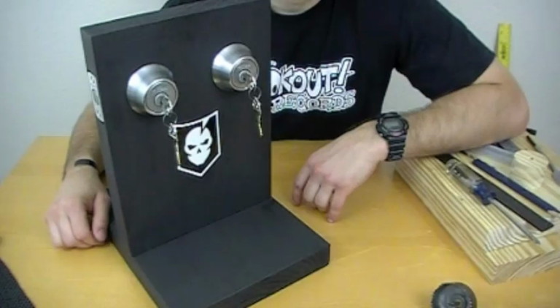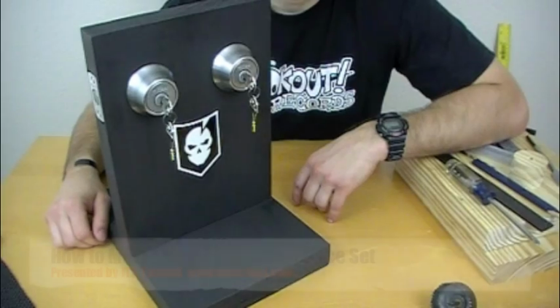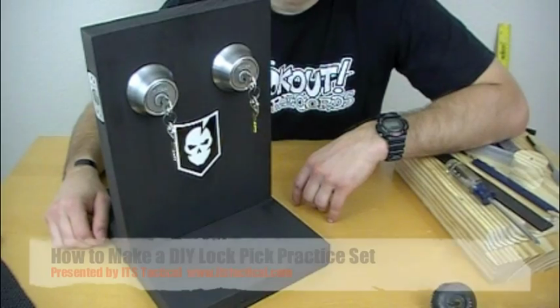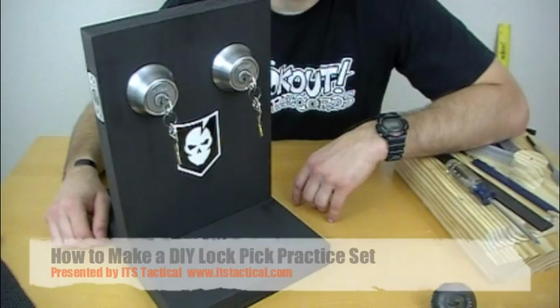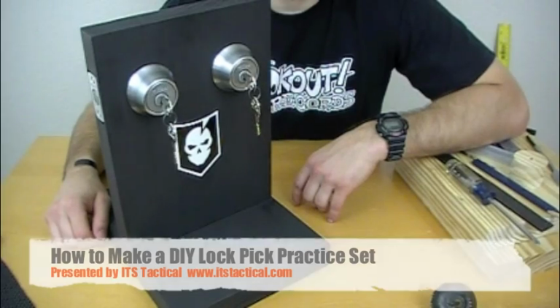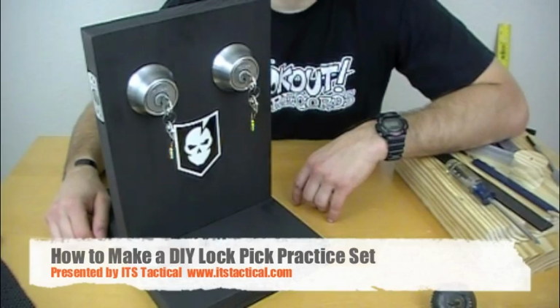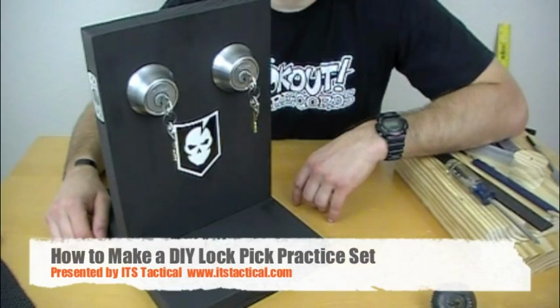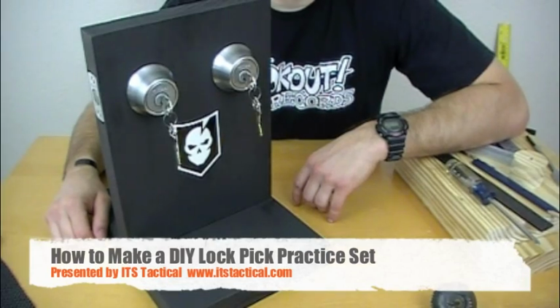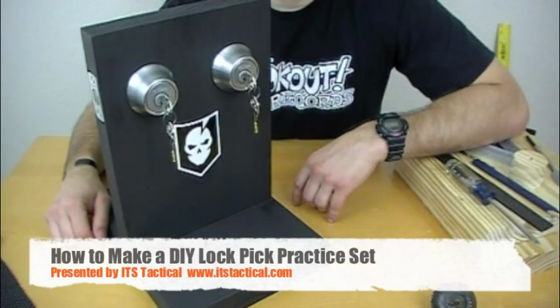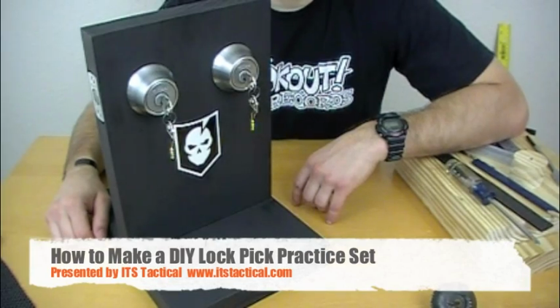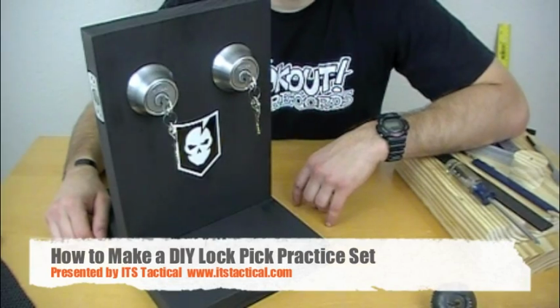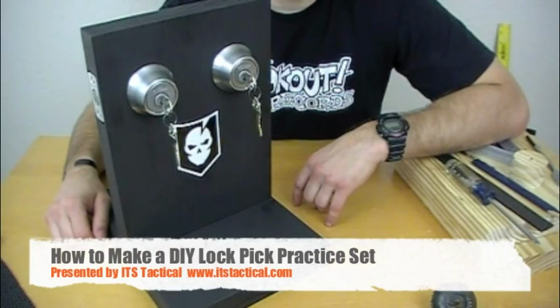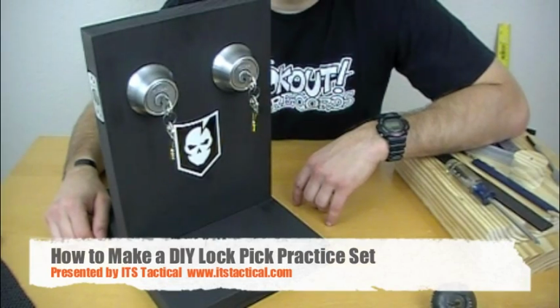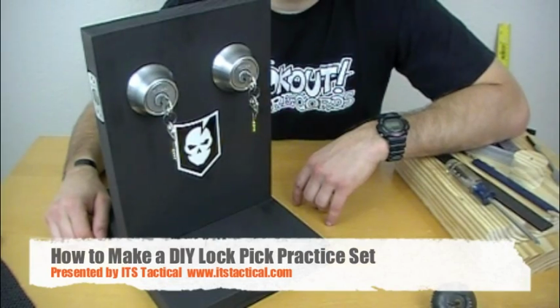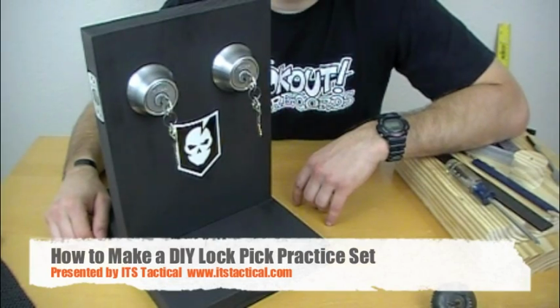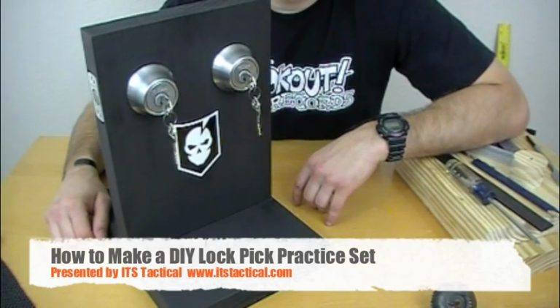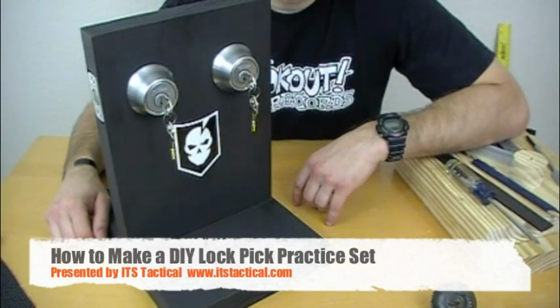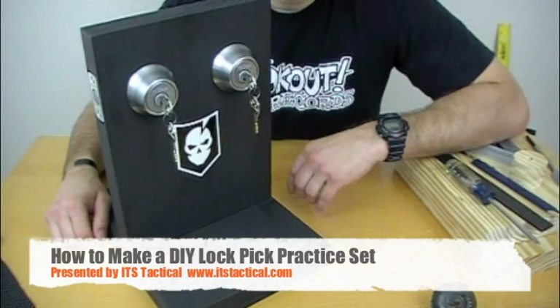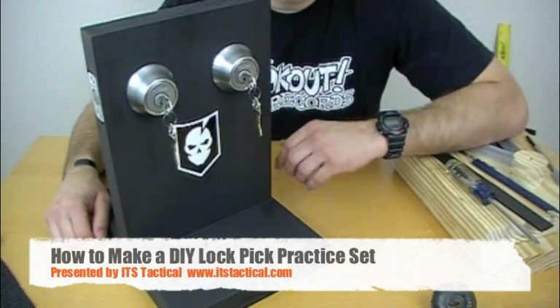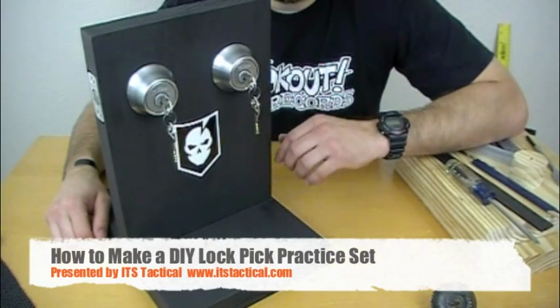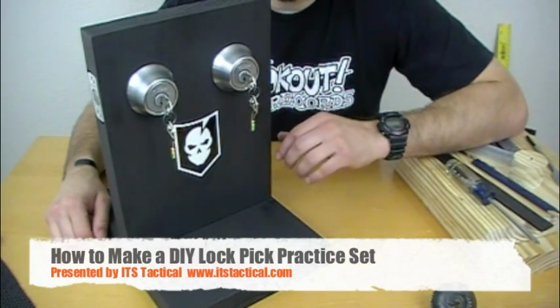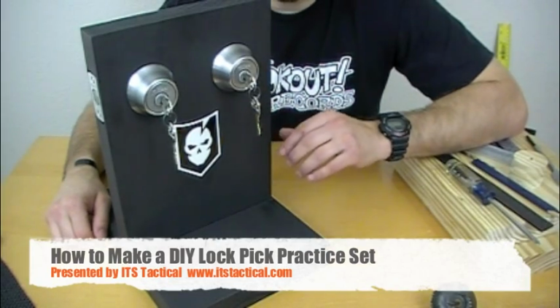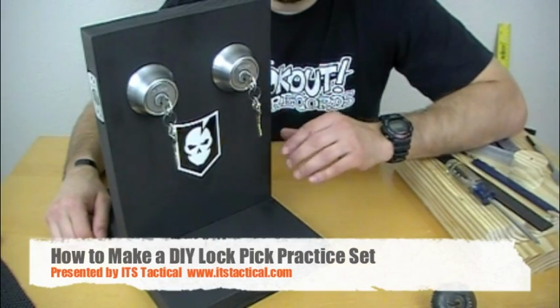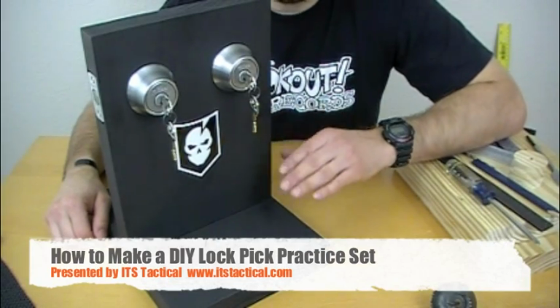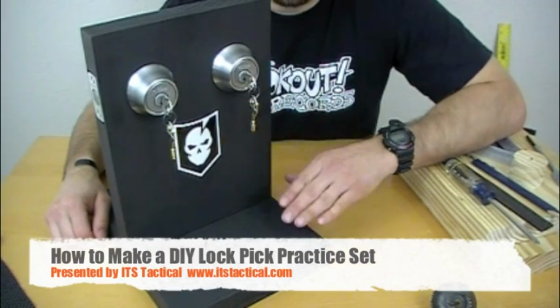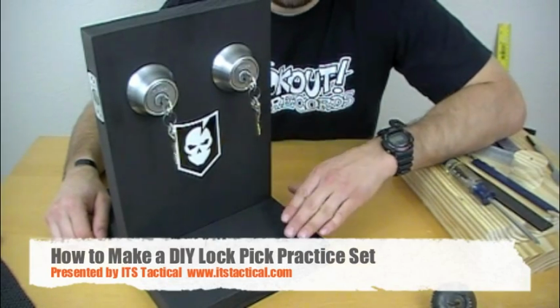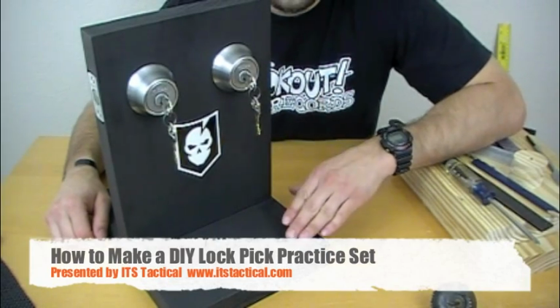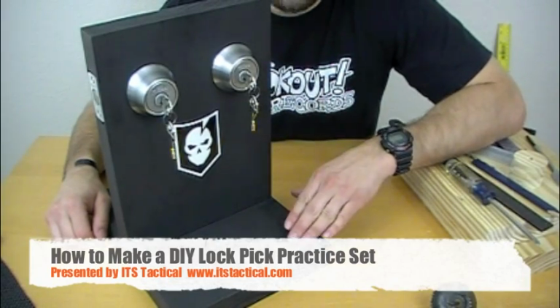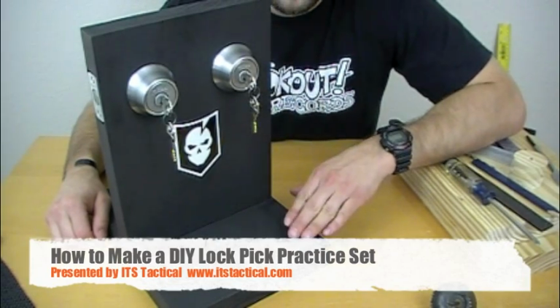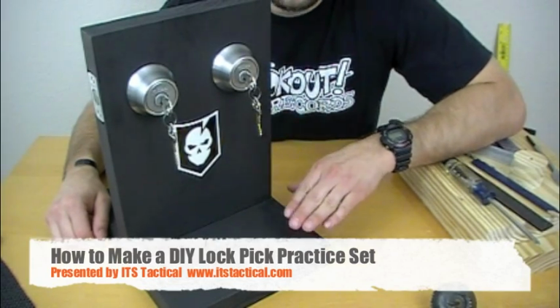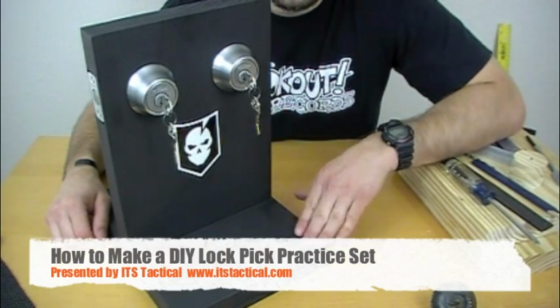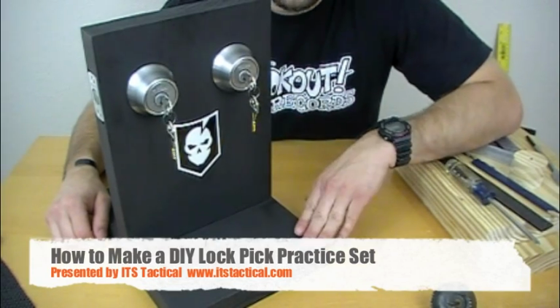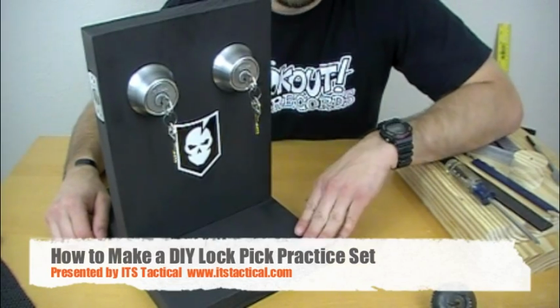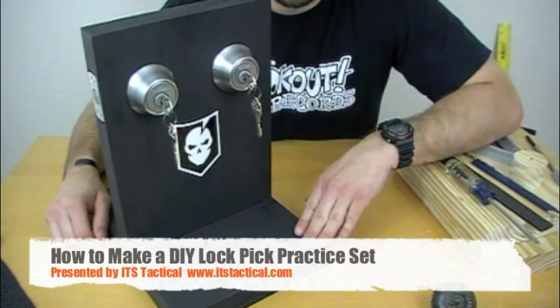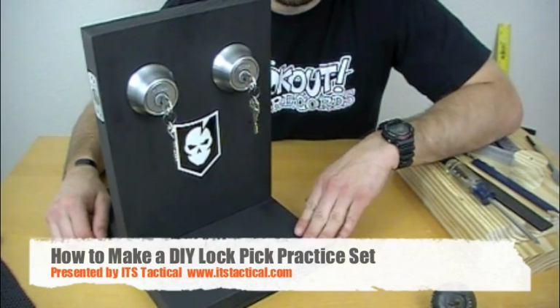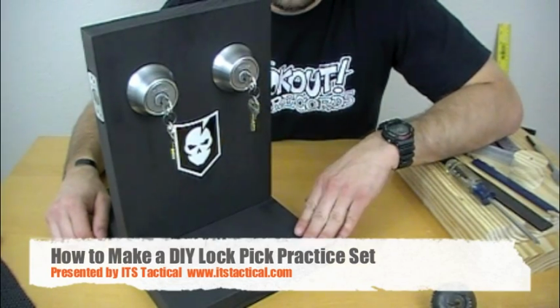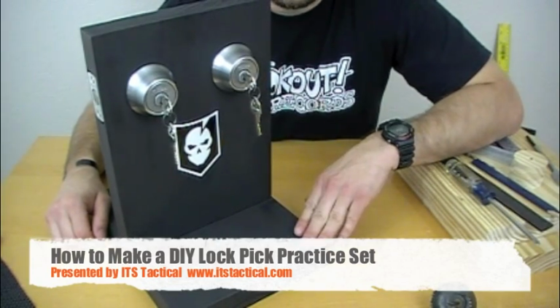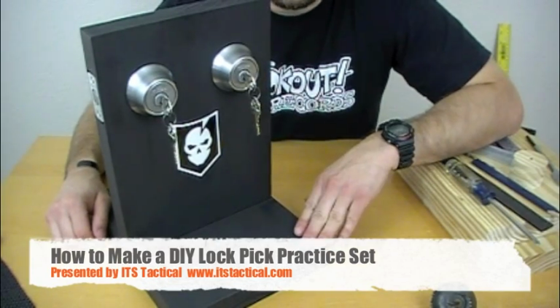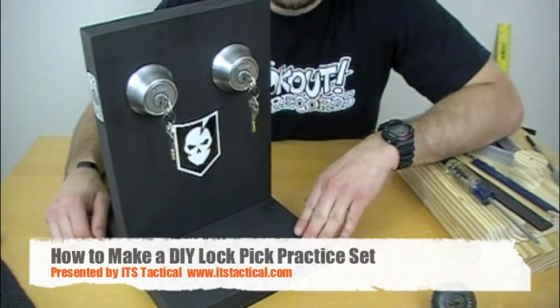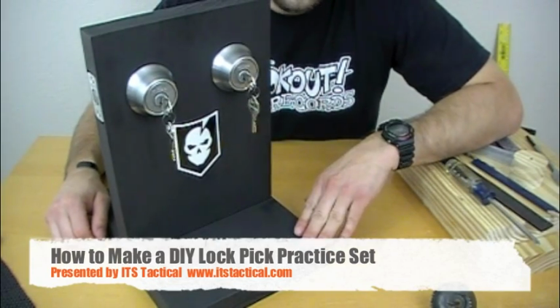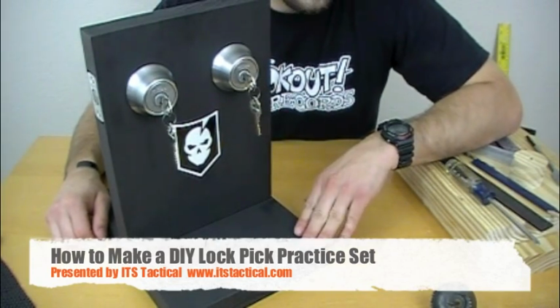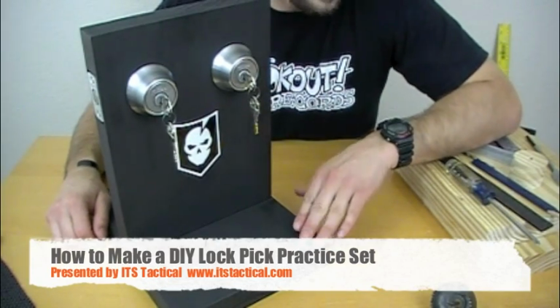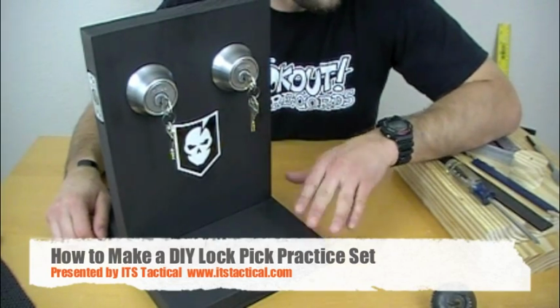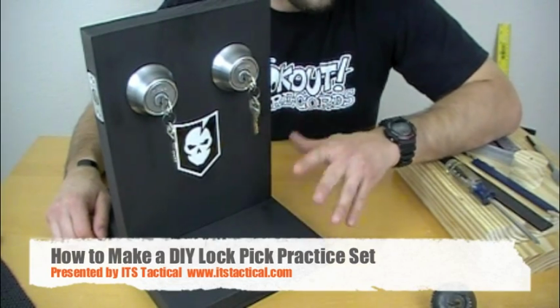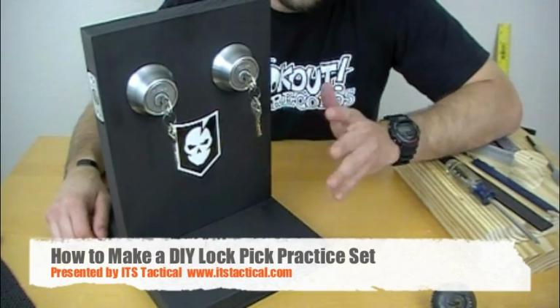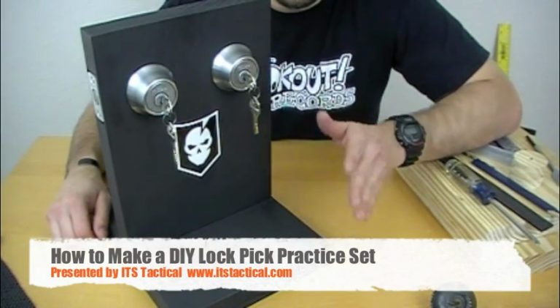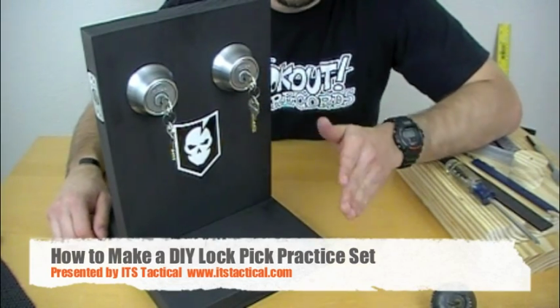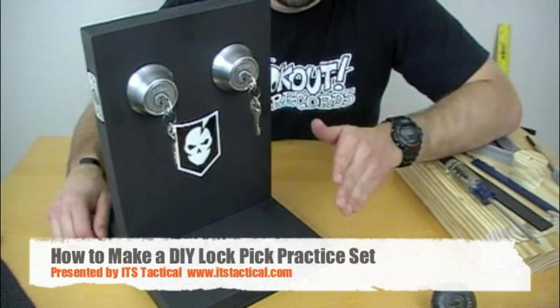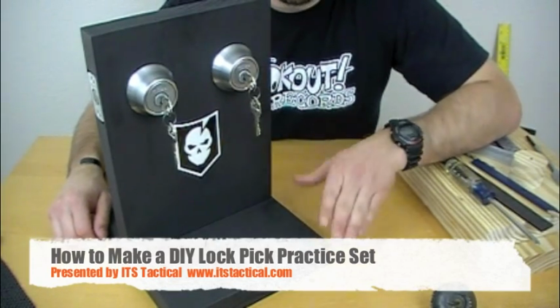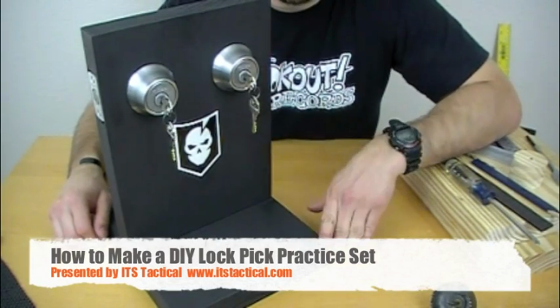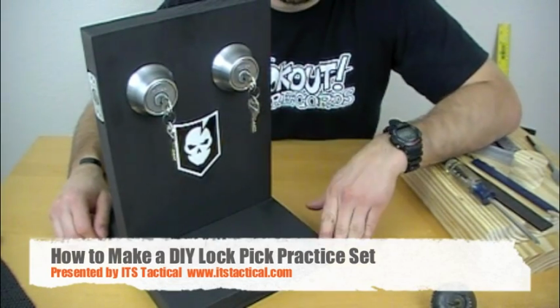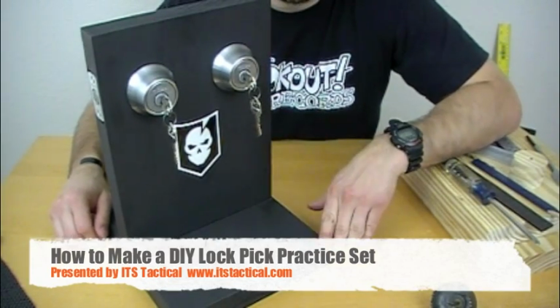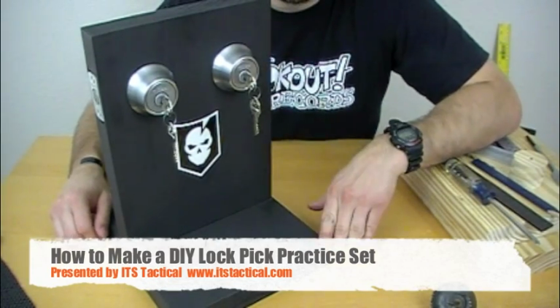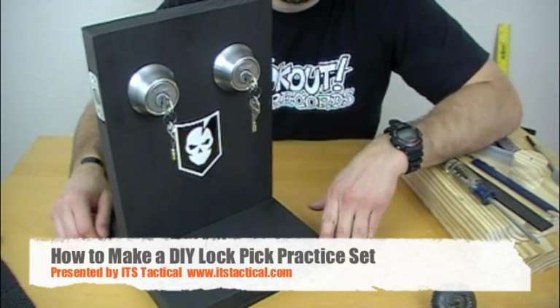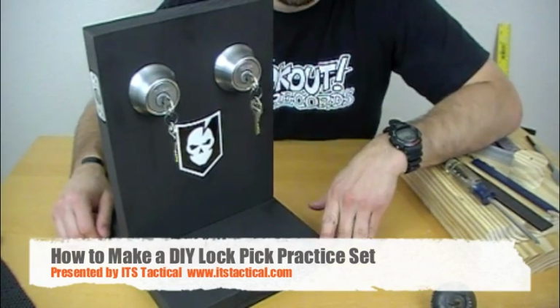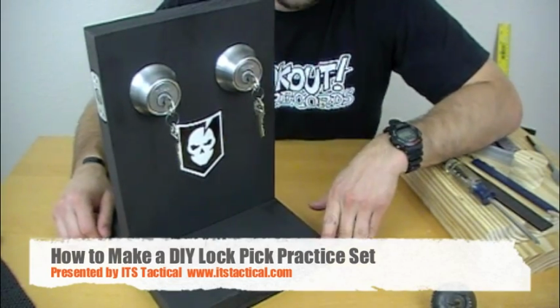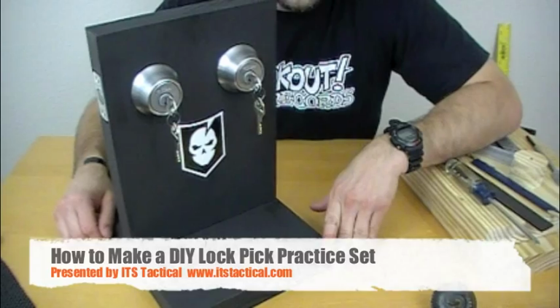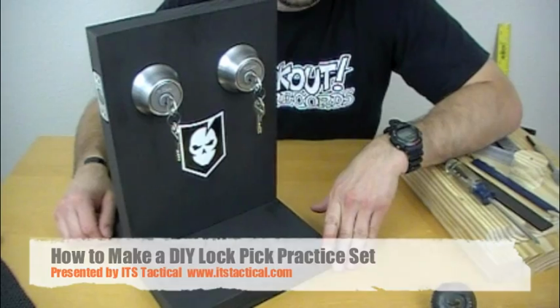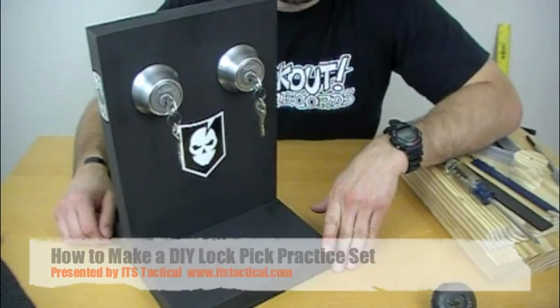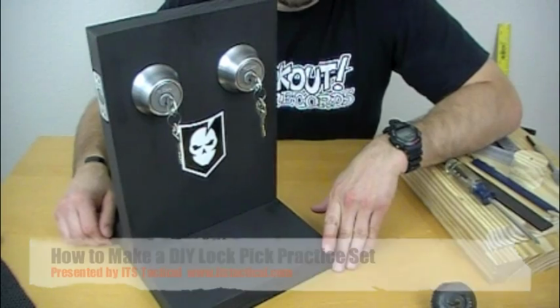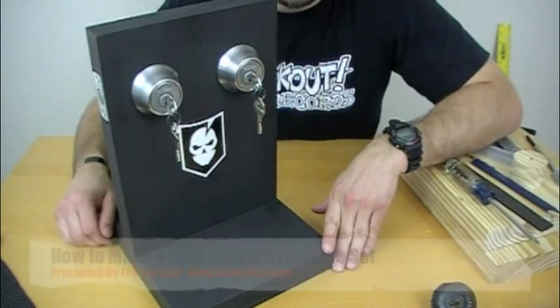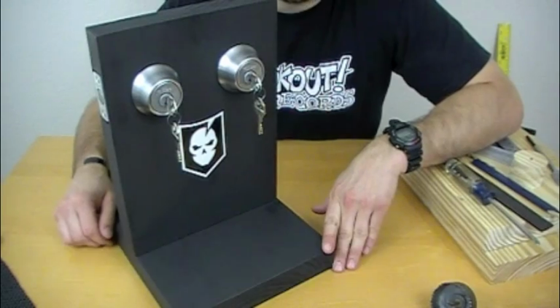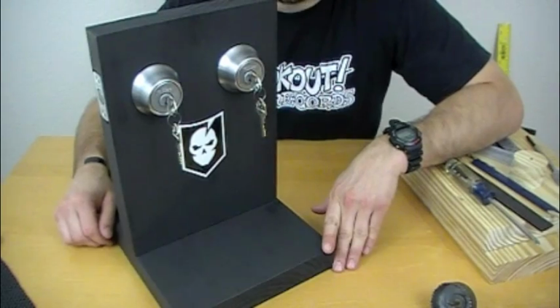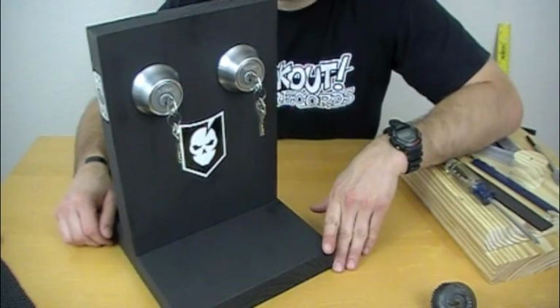Hey guys, welcome to ITSTactical. Today we're going to be showing you how to make a lockpick practice set out of some simple materials and a little time.